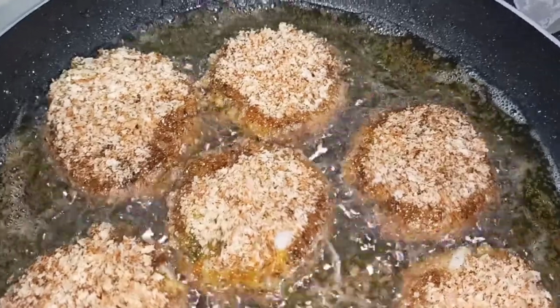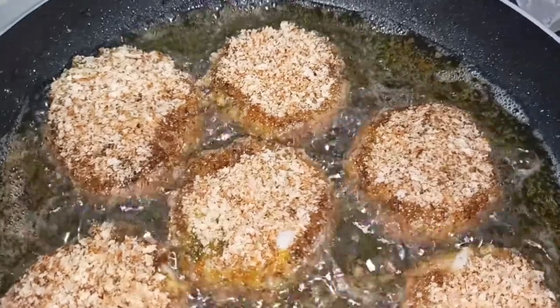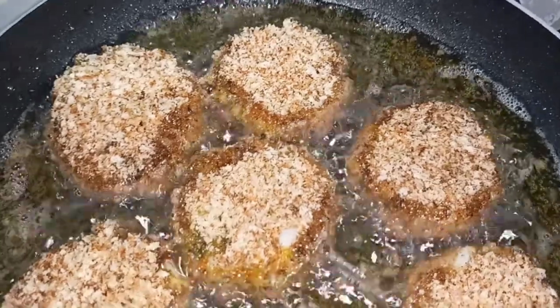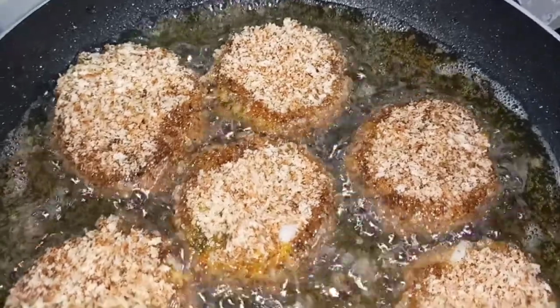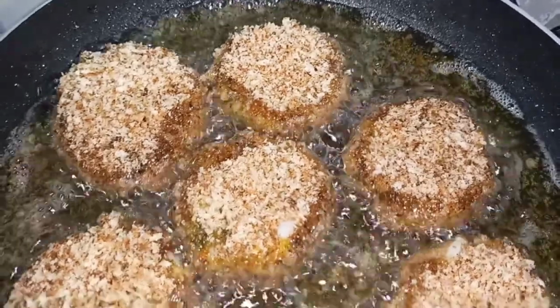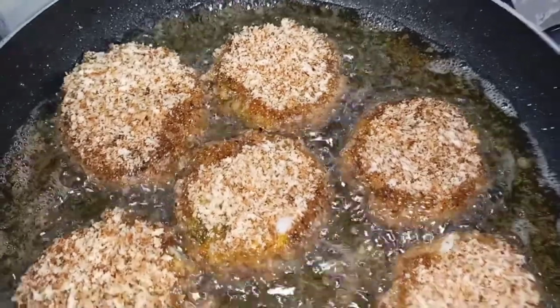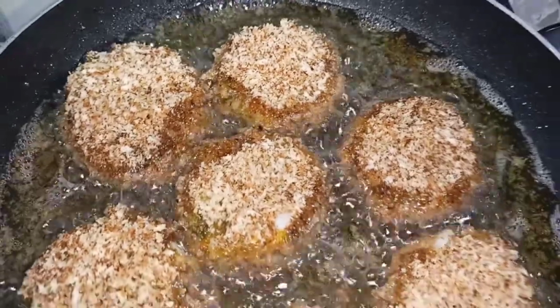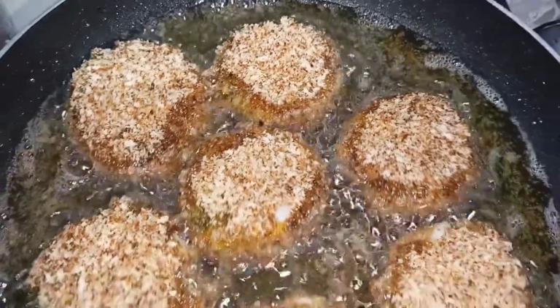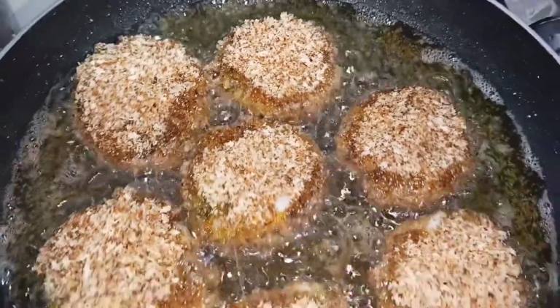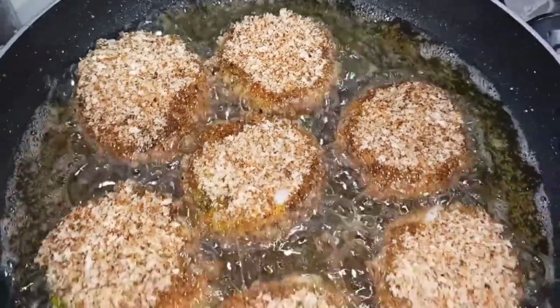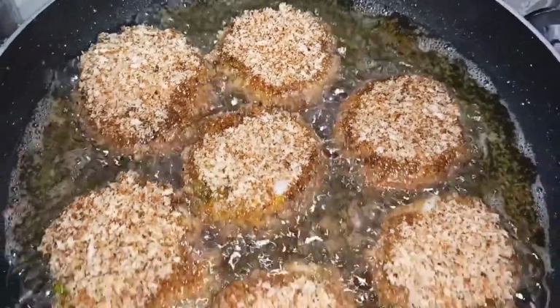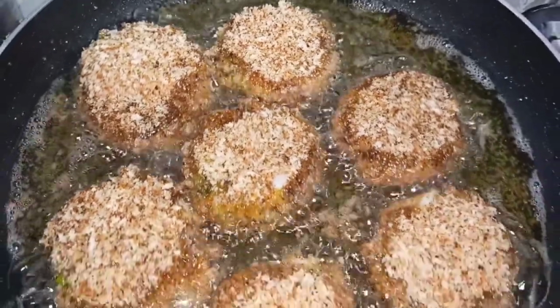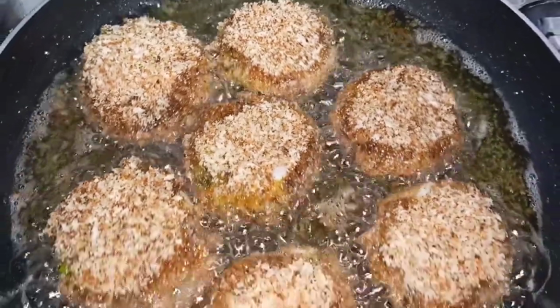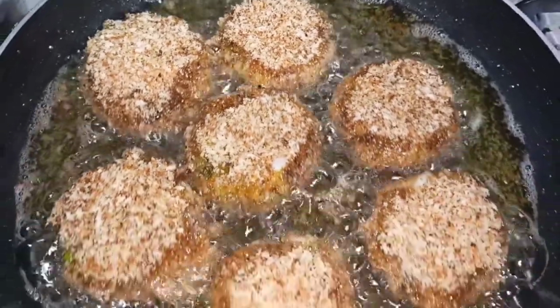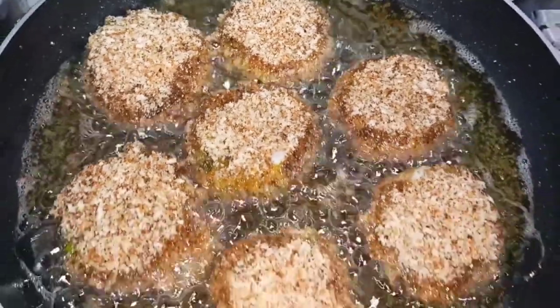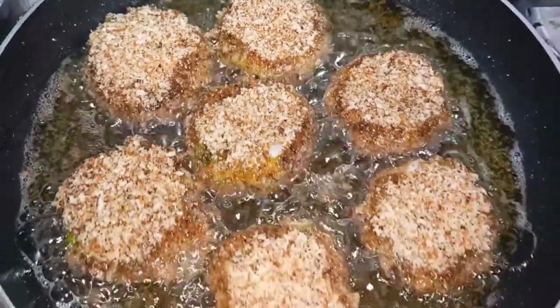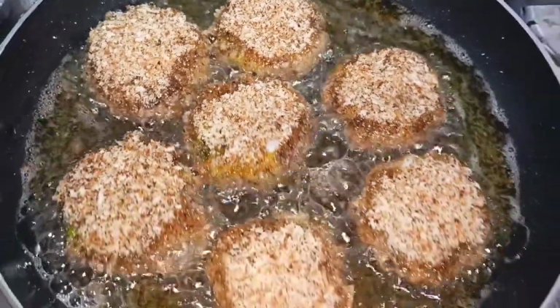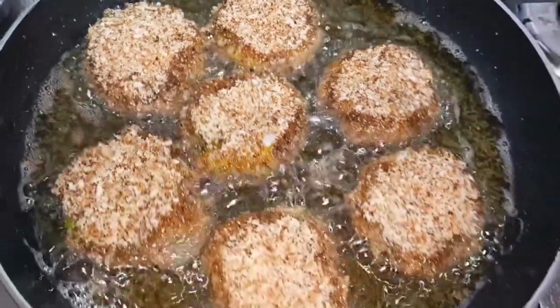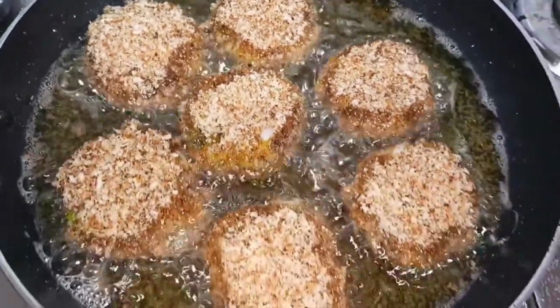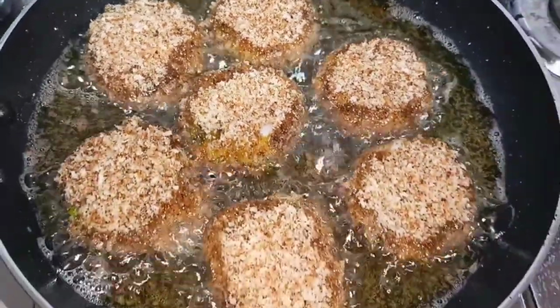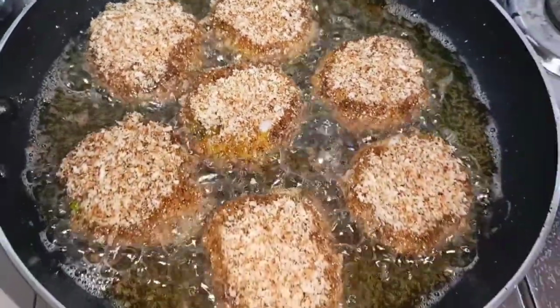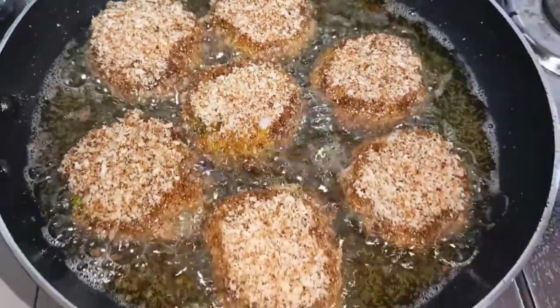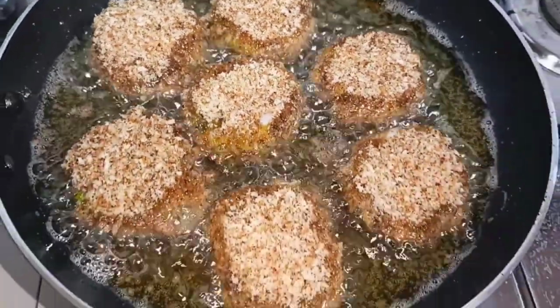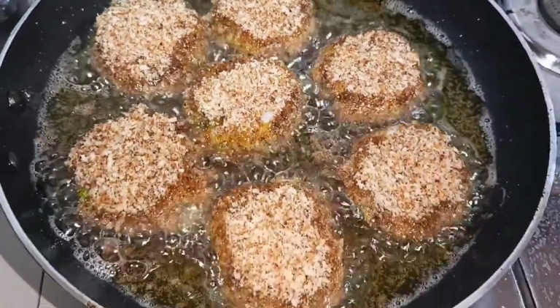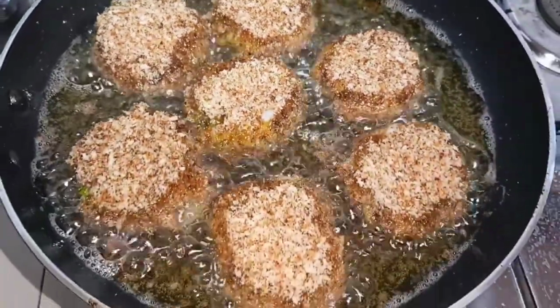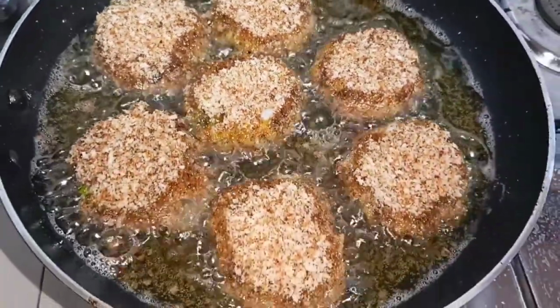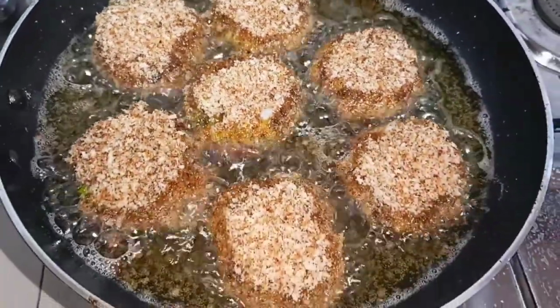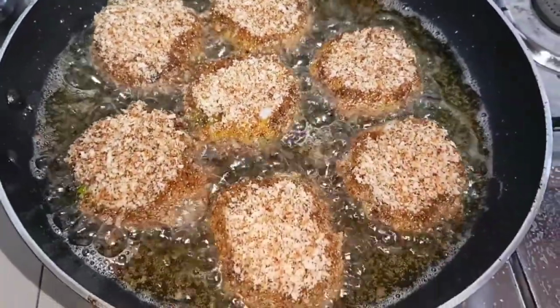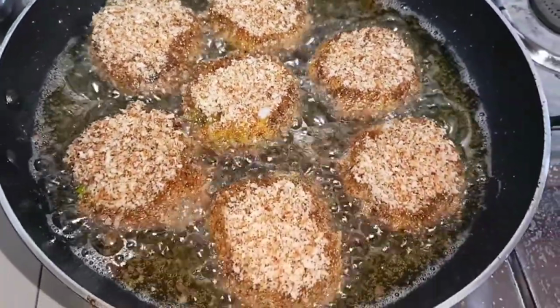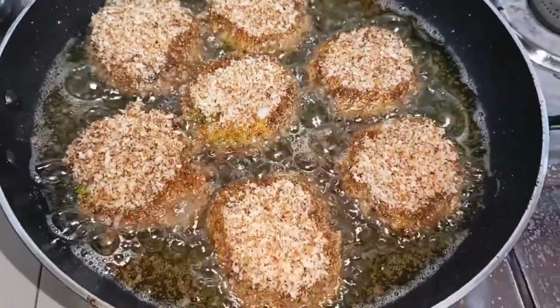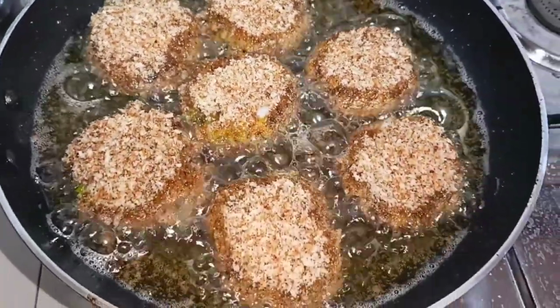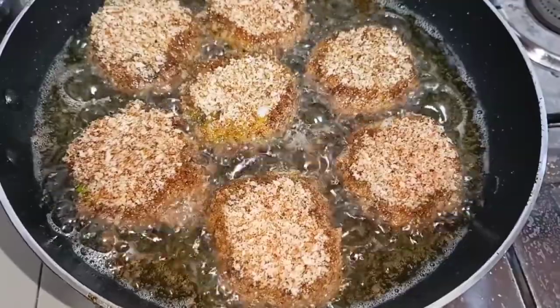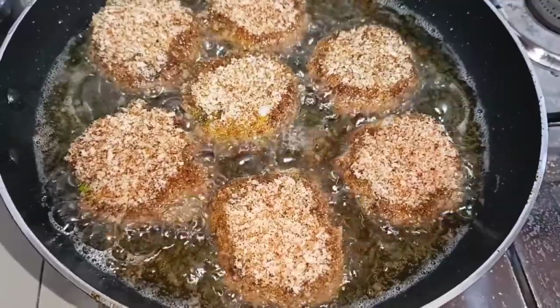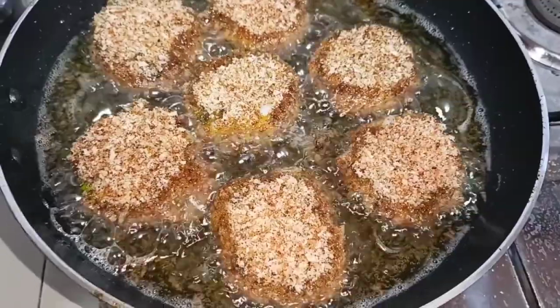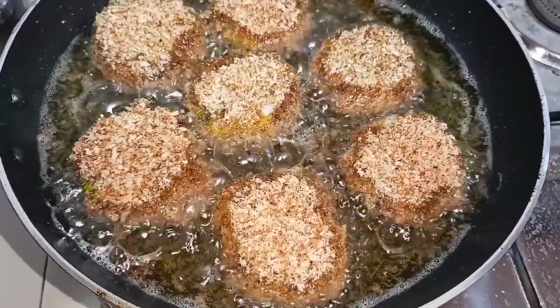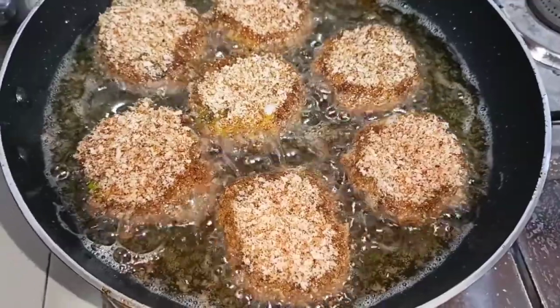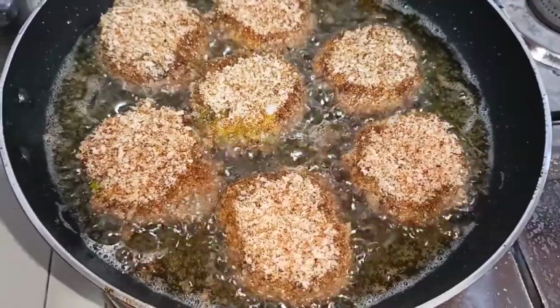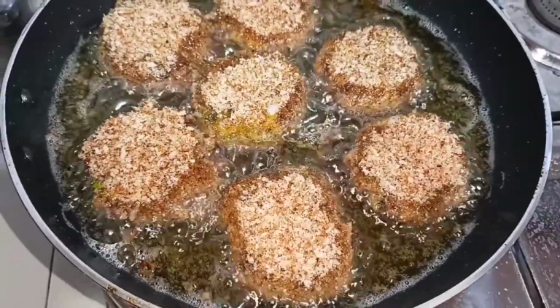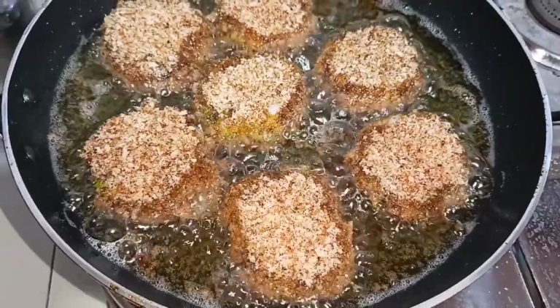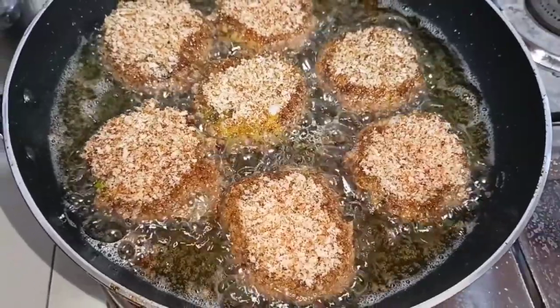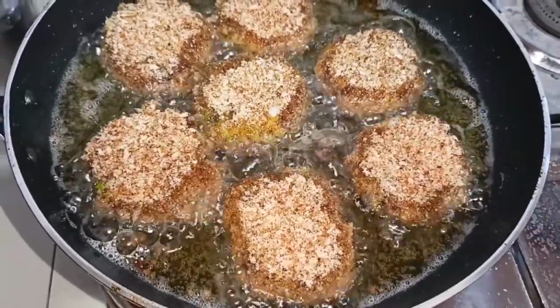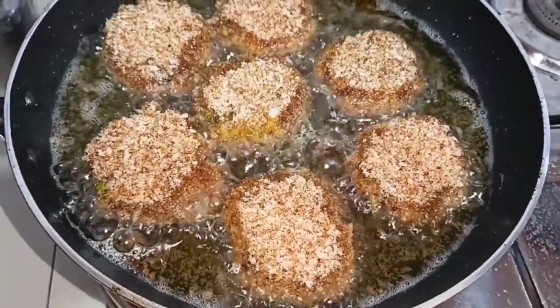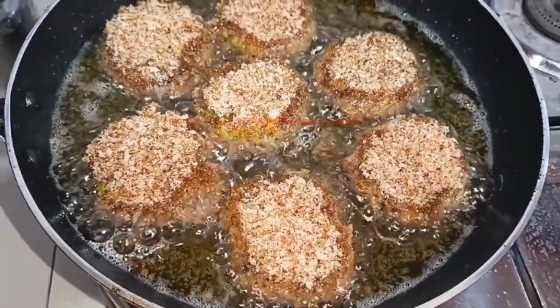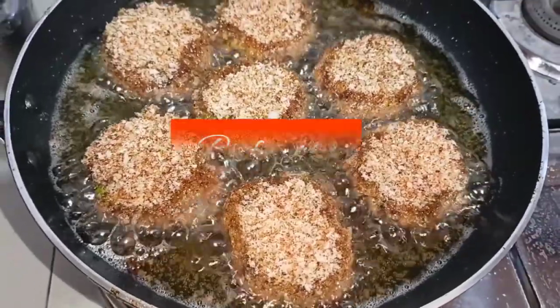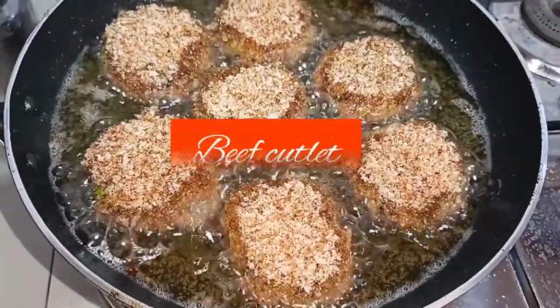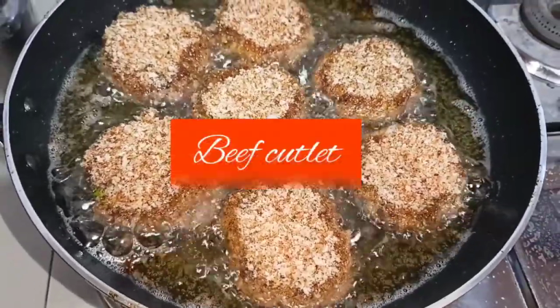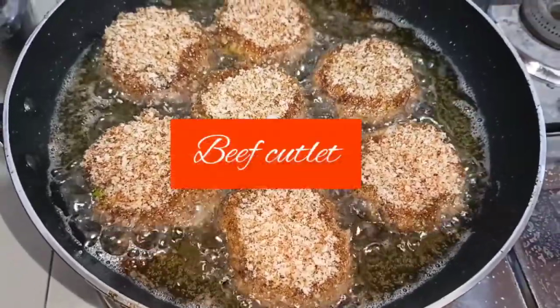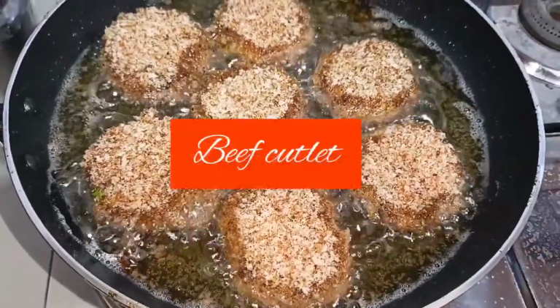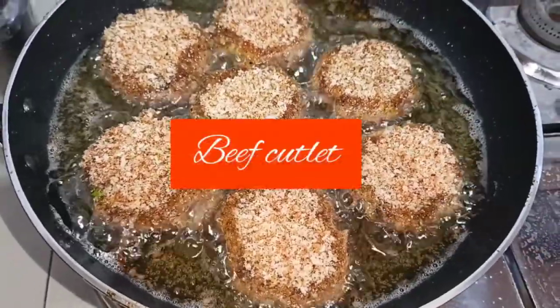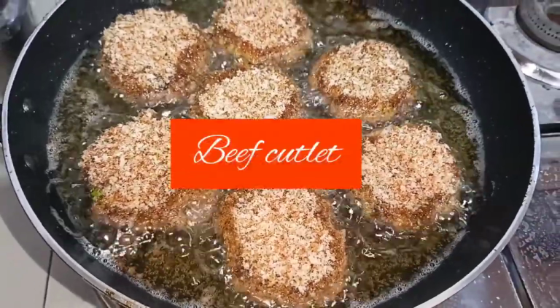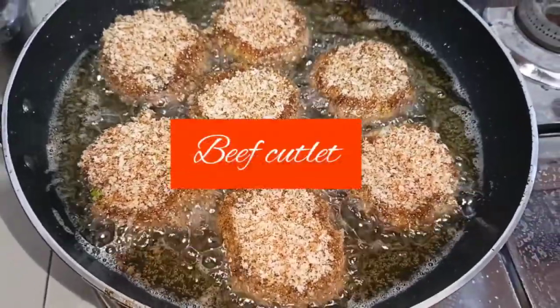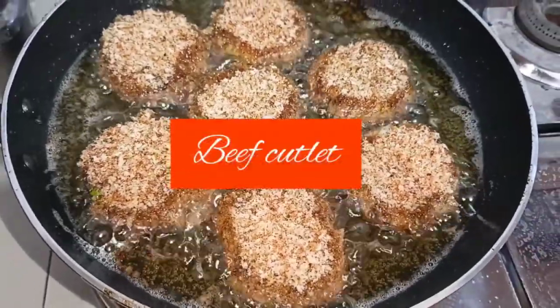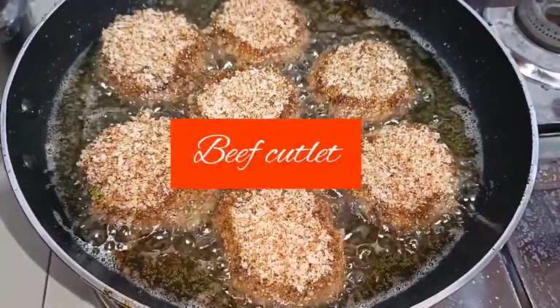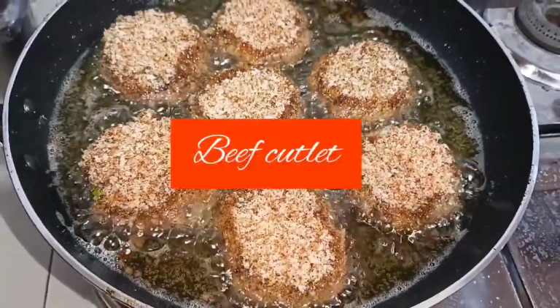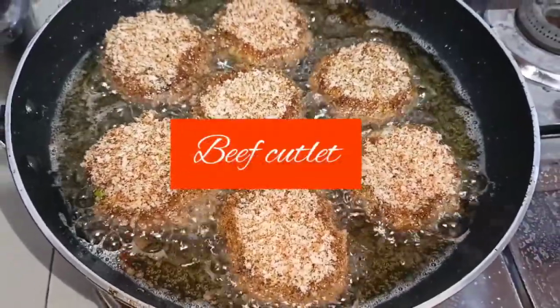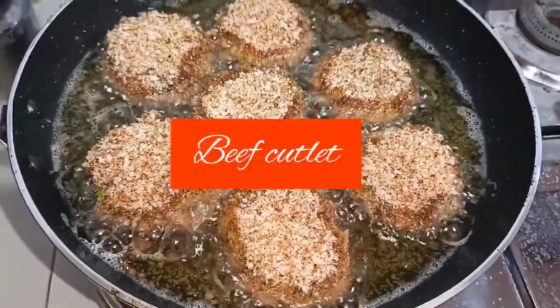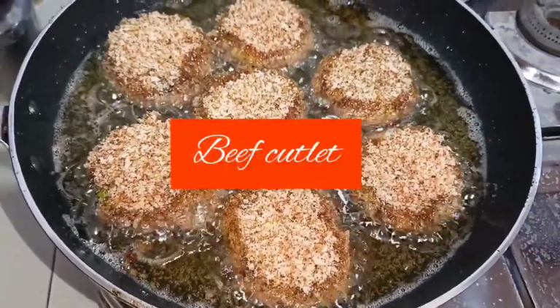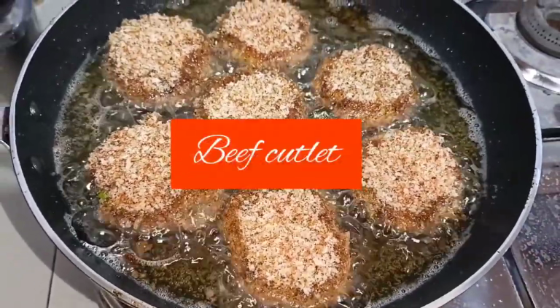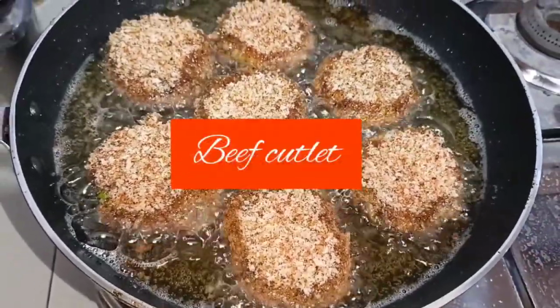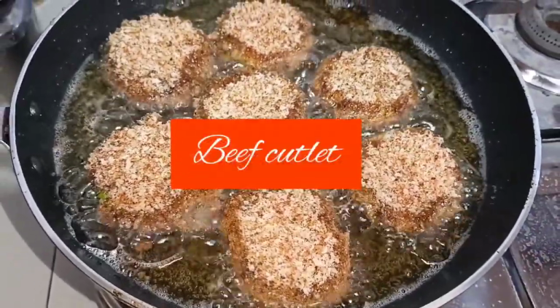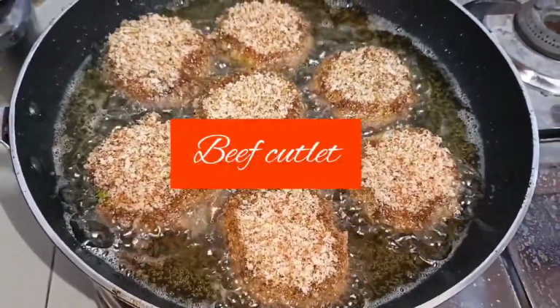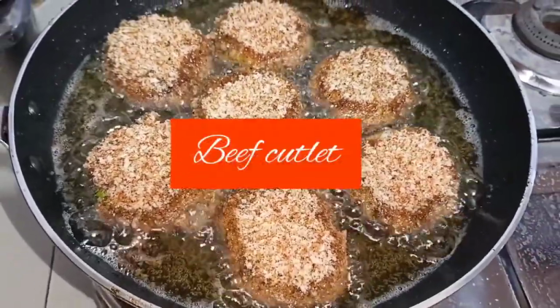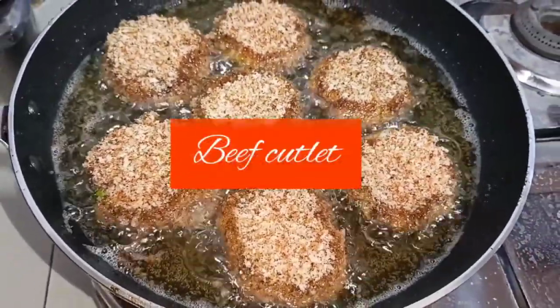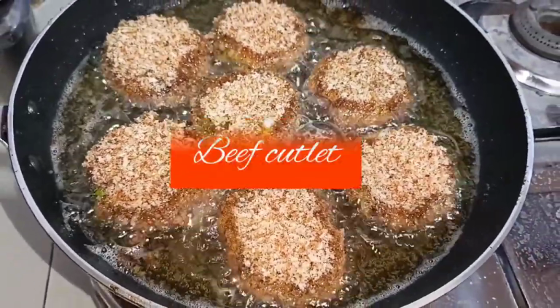Hello, welcome back to Jesse Blogs. Today's video is a super beef cutlet recipe.